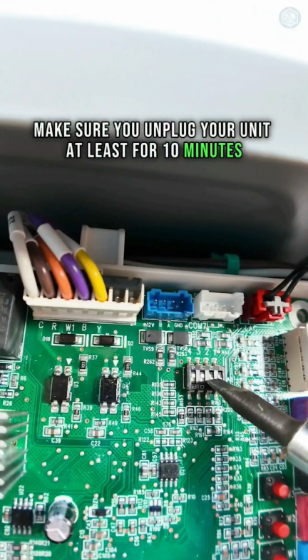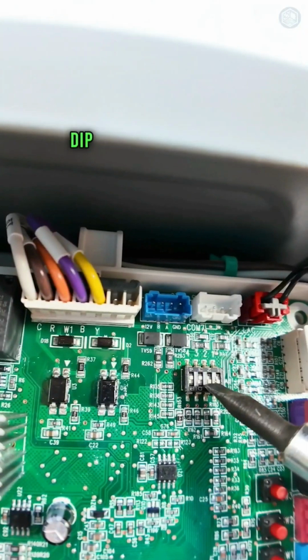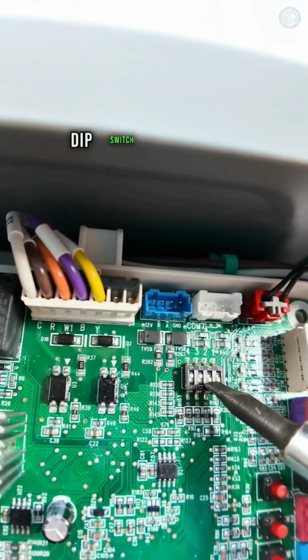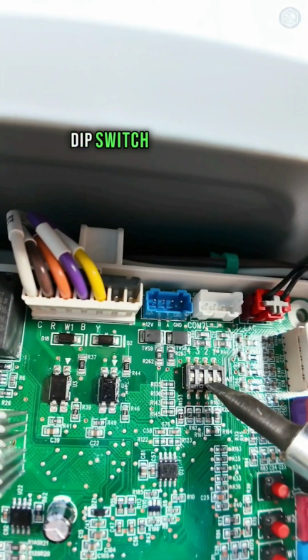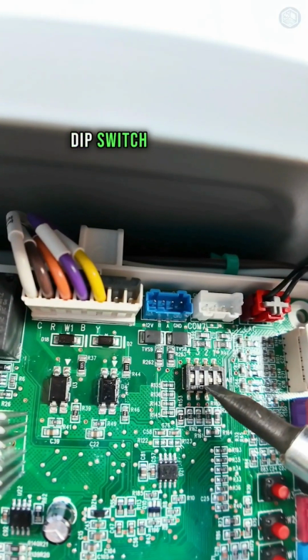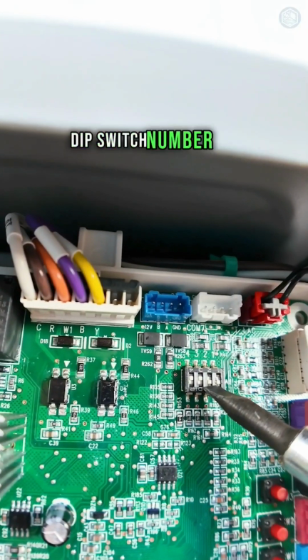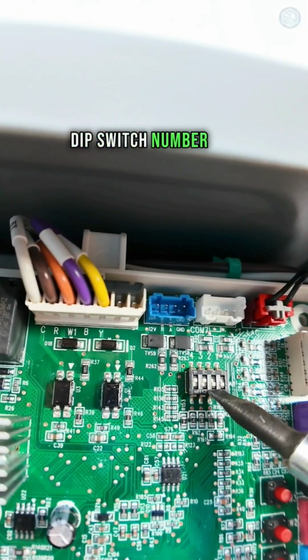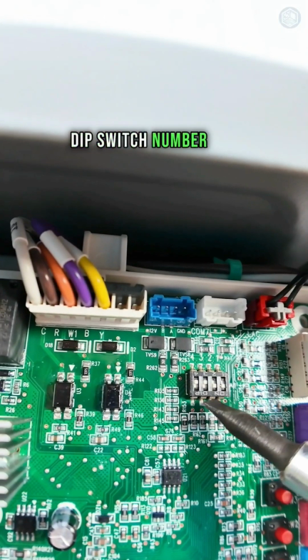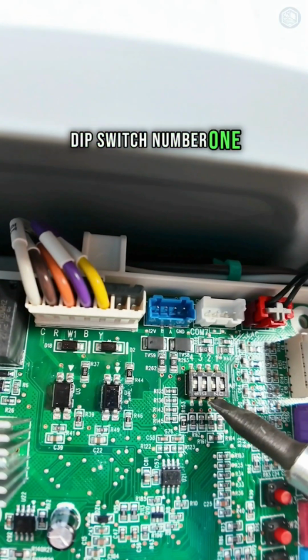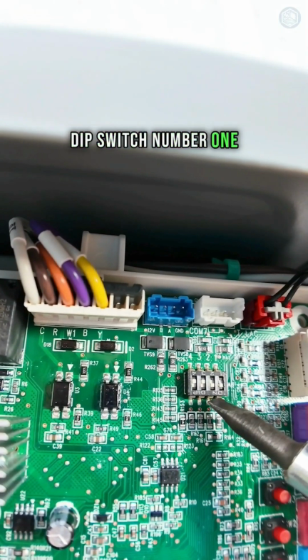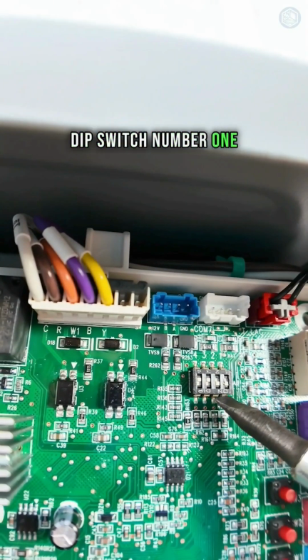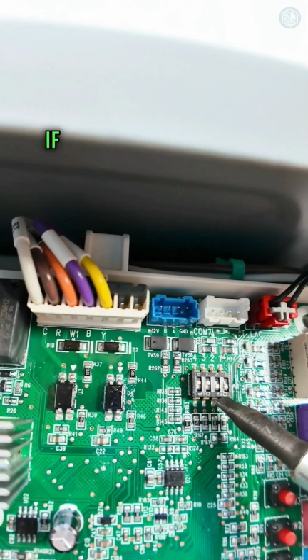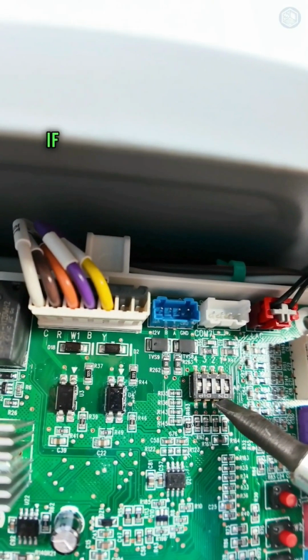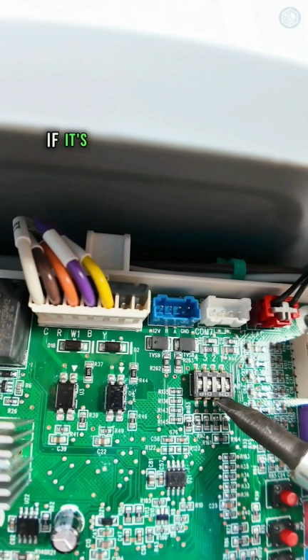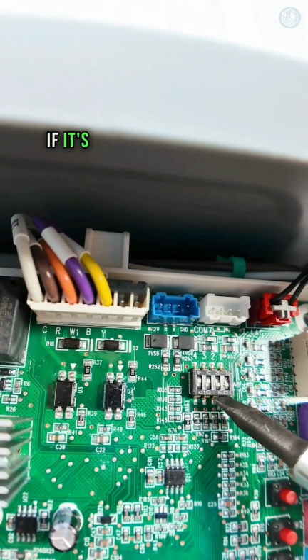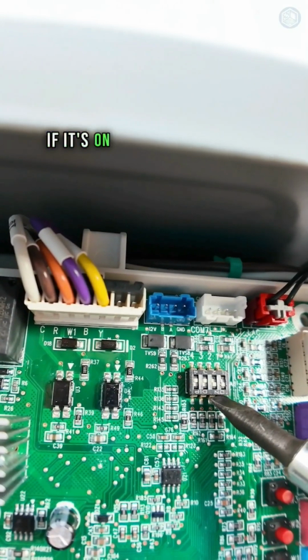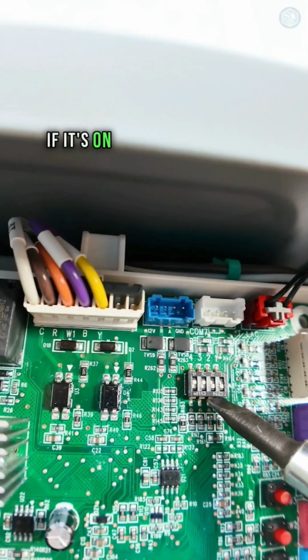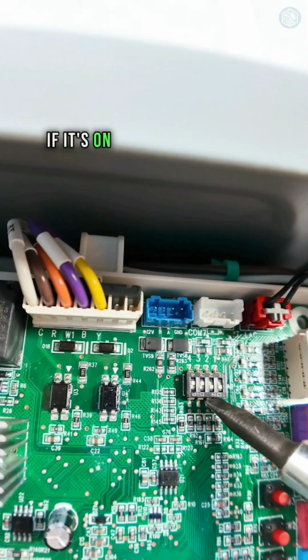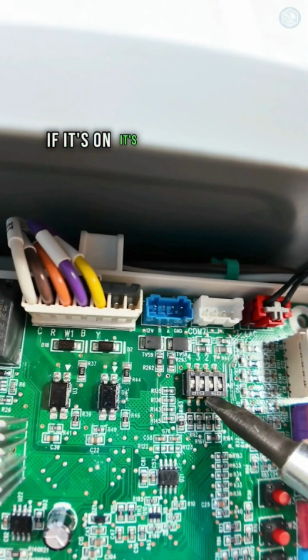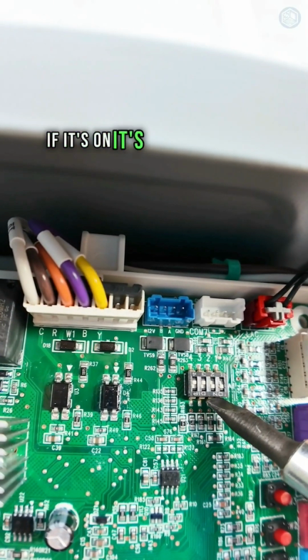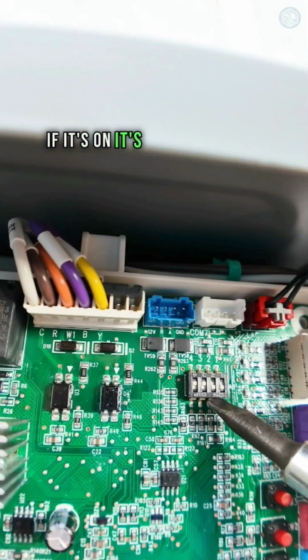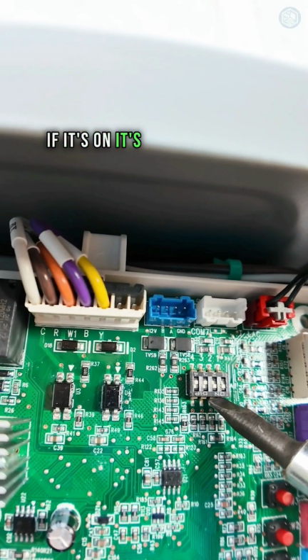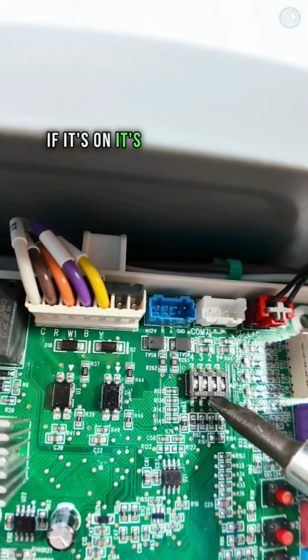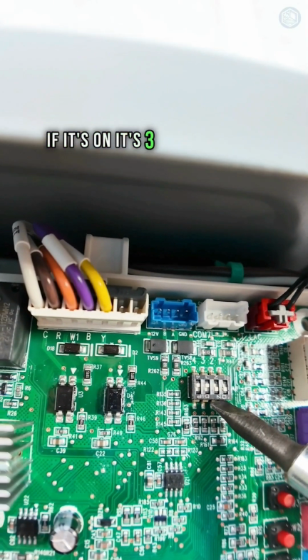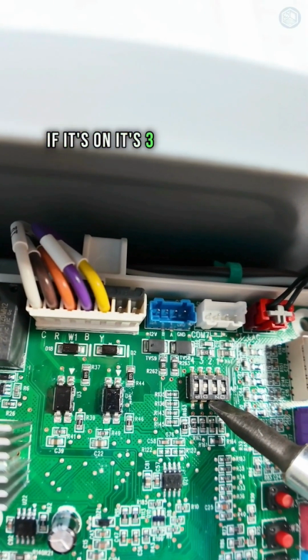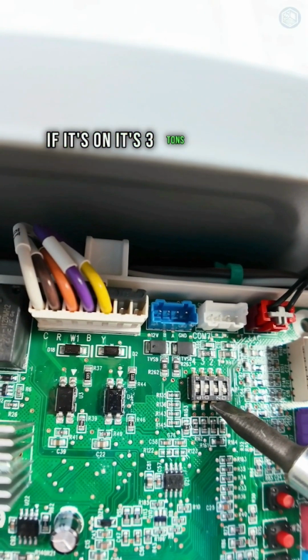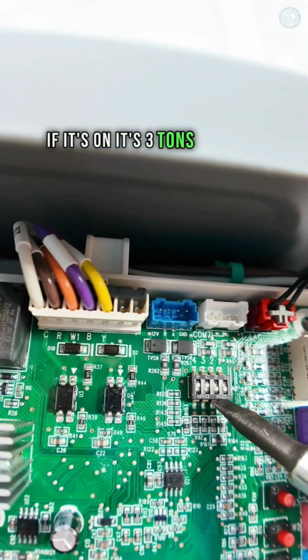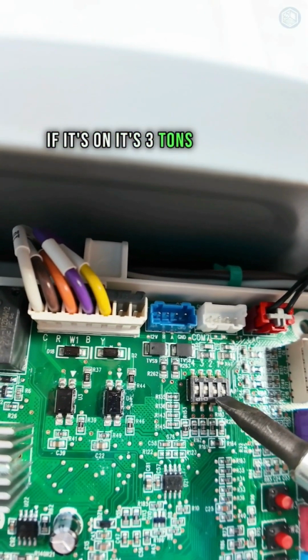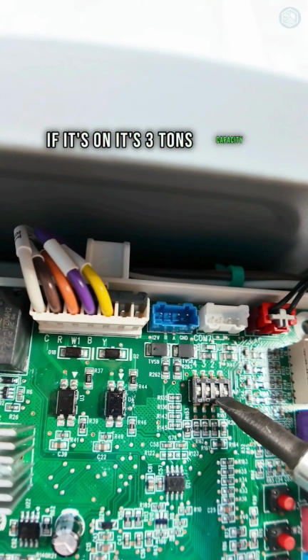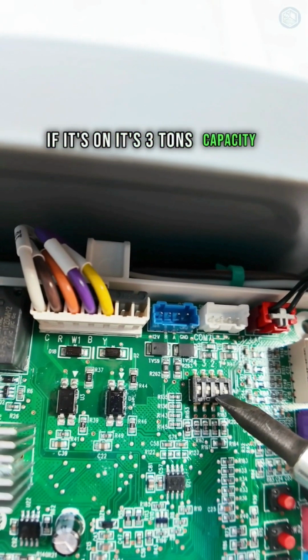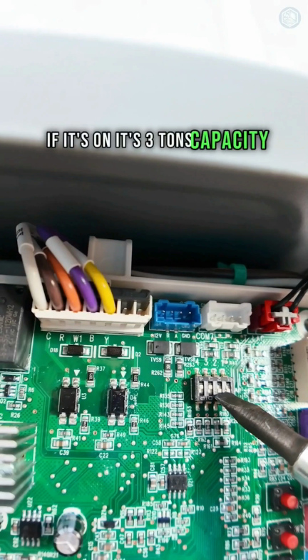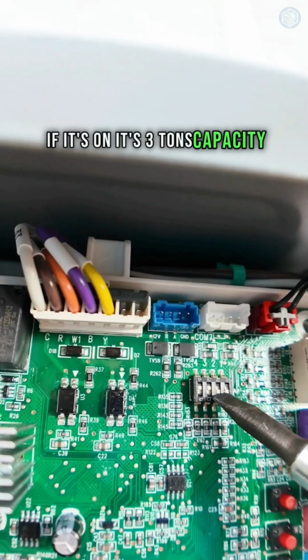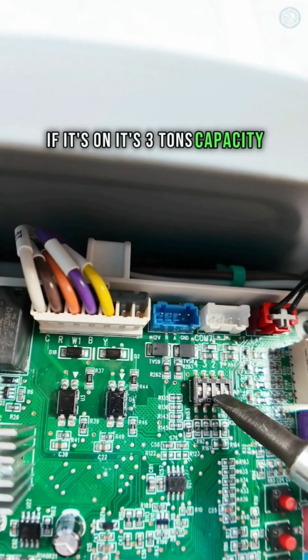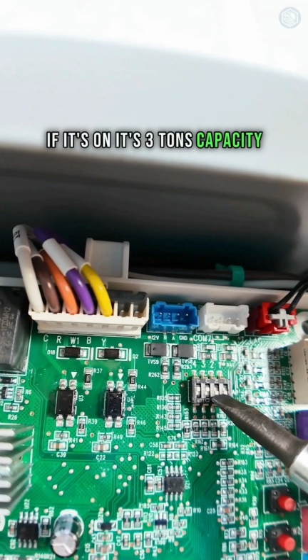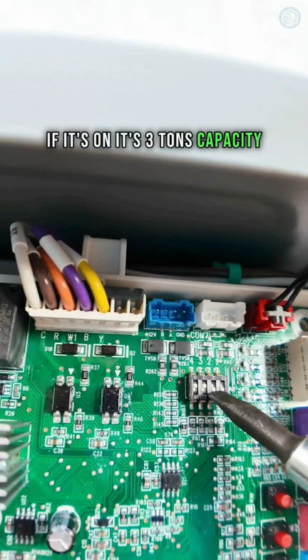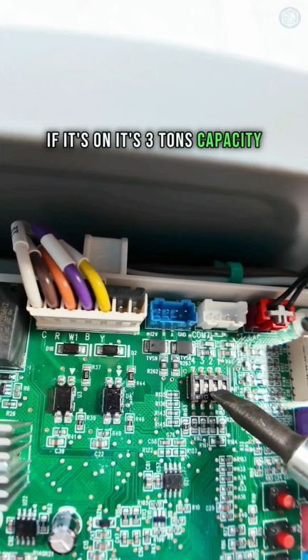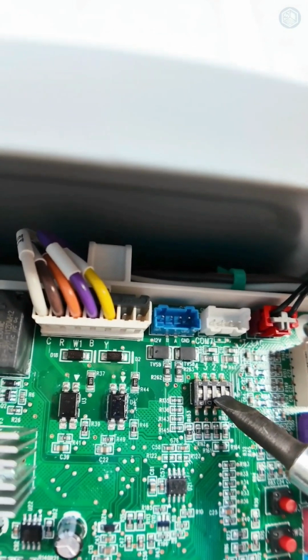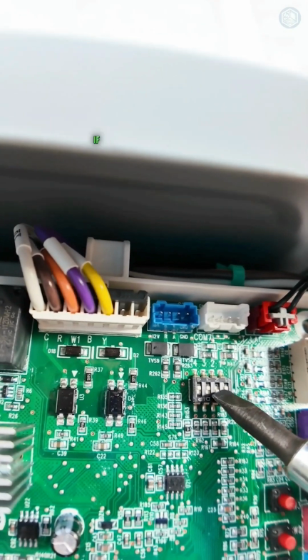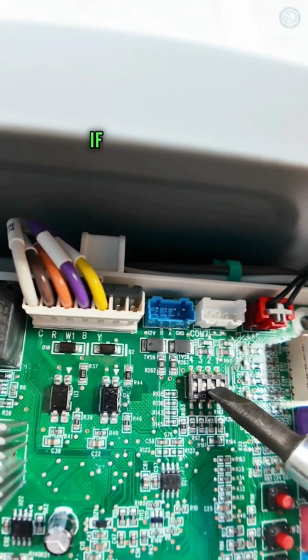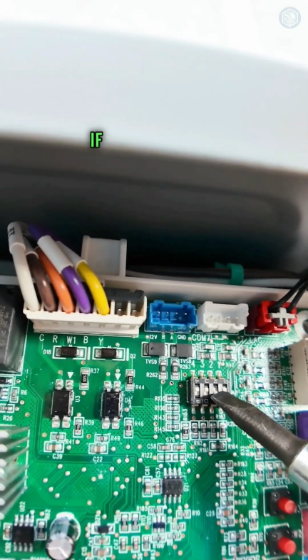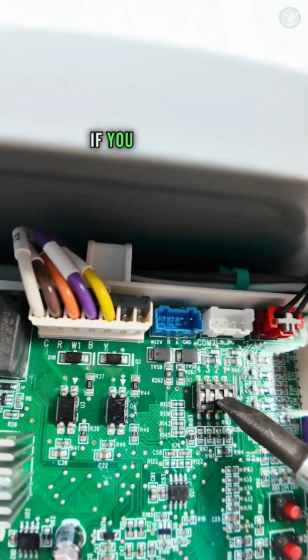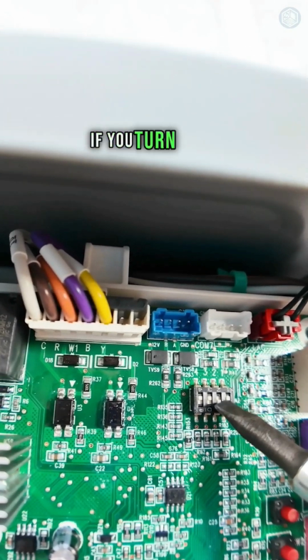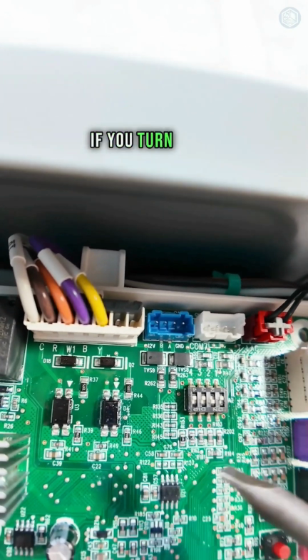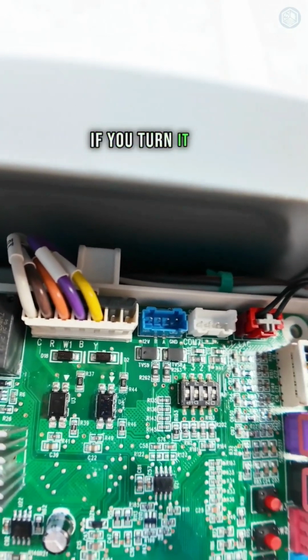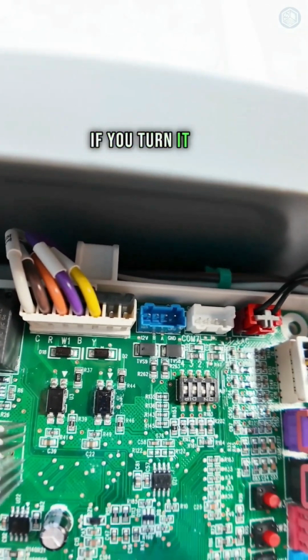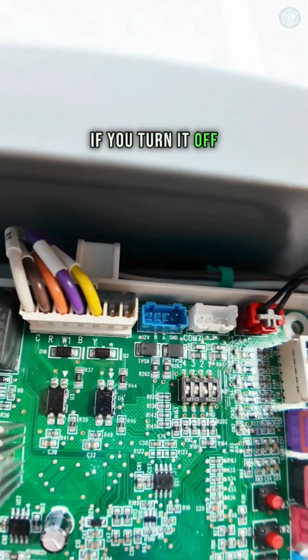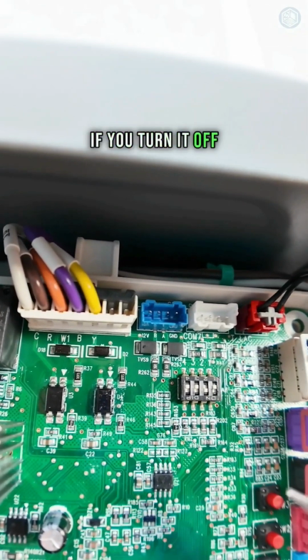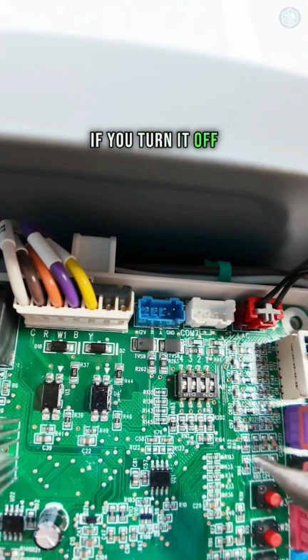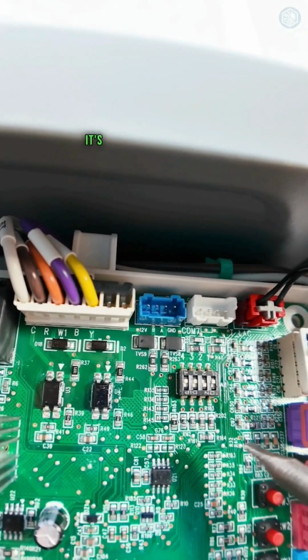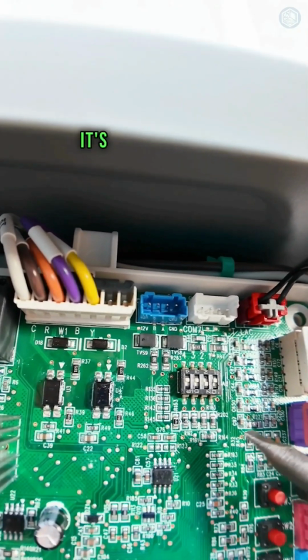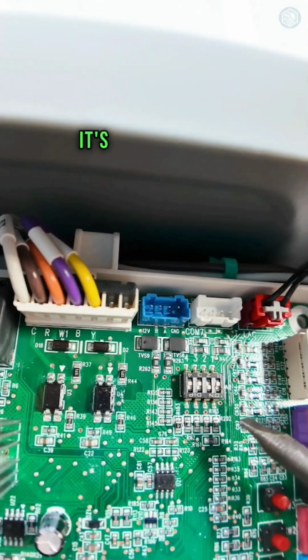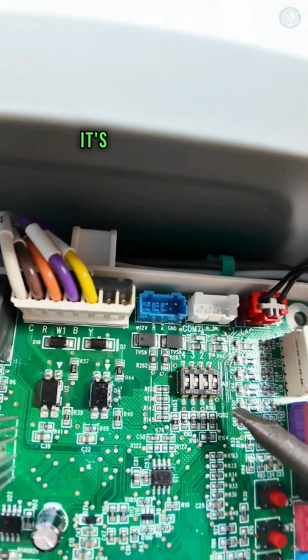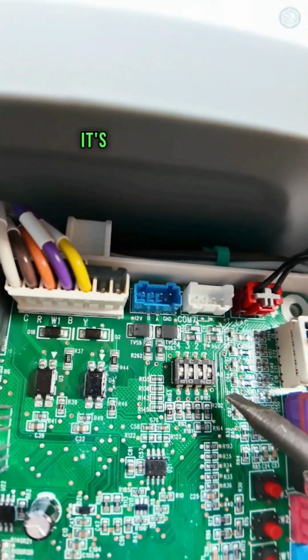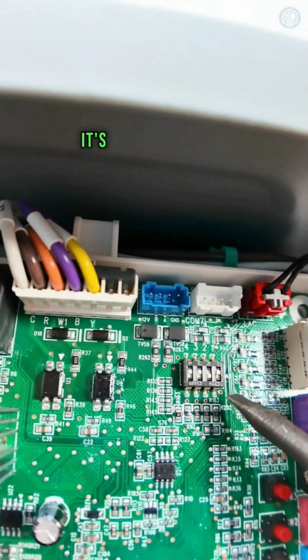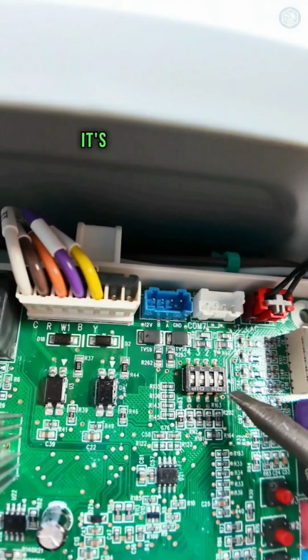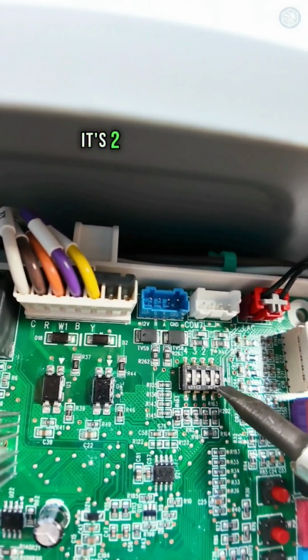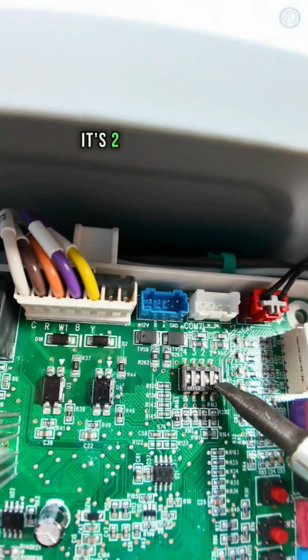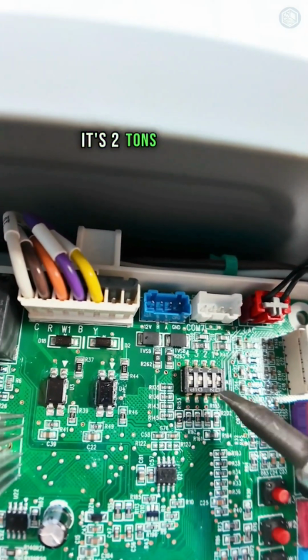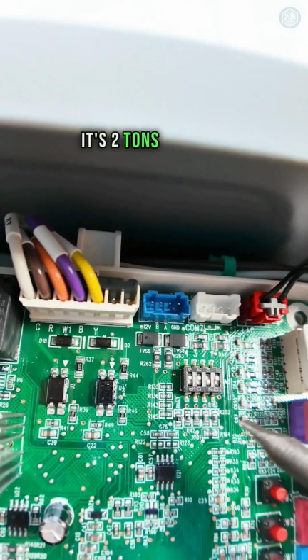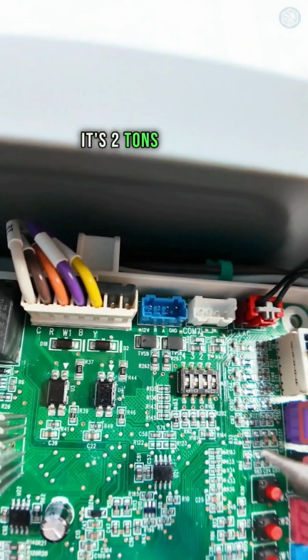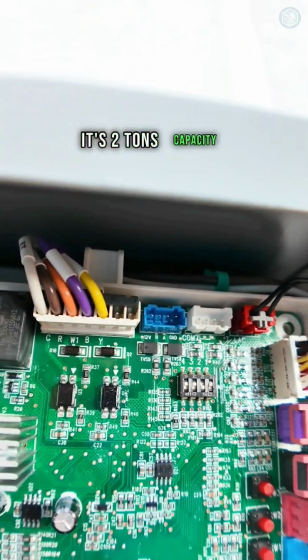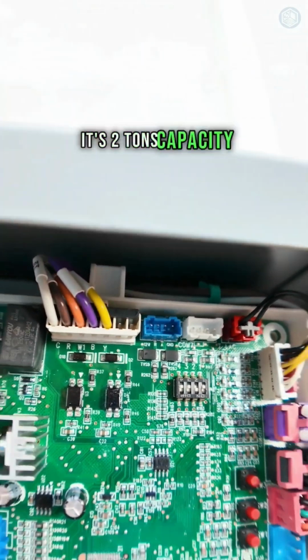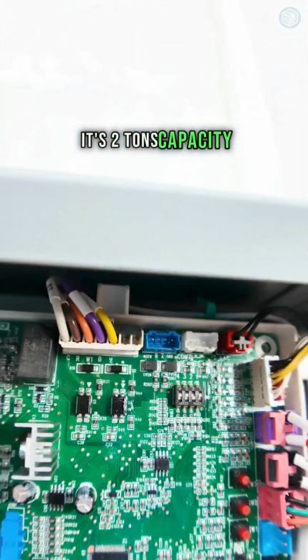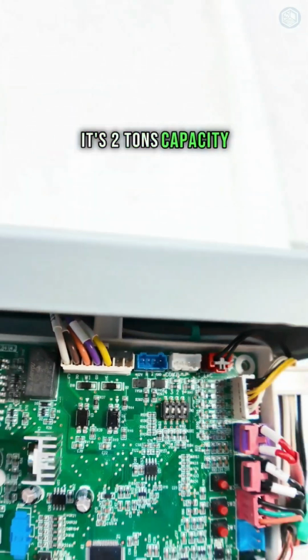Dip switch number one — if it's on, it's three ton capacity; if you turn it off, it's two ton capacity.